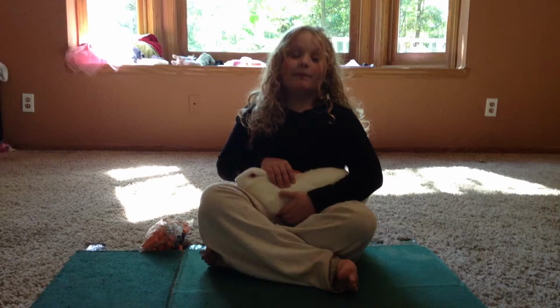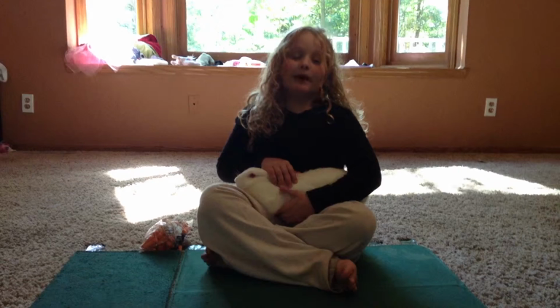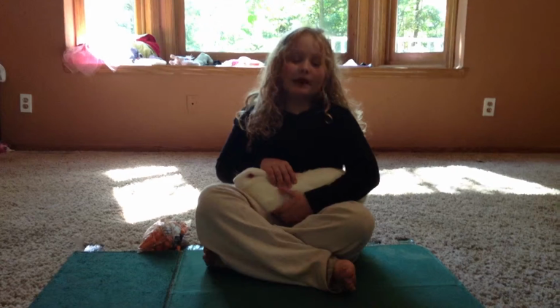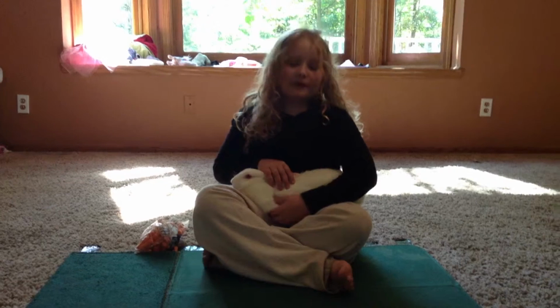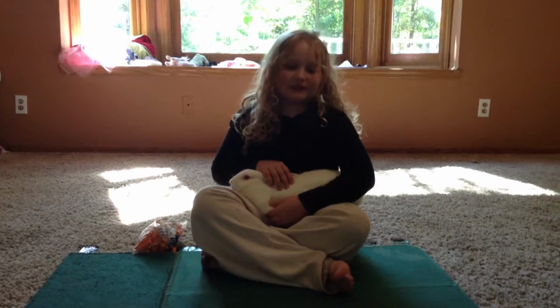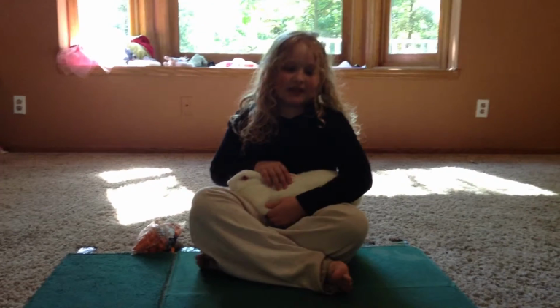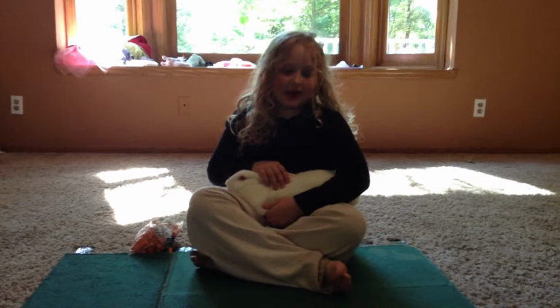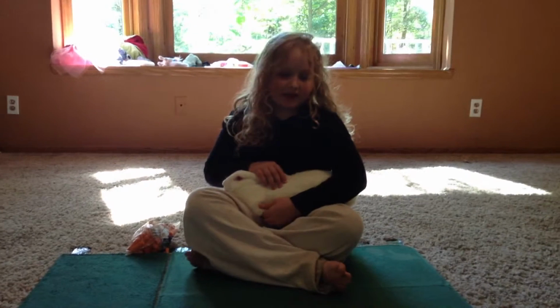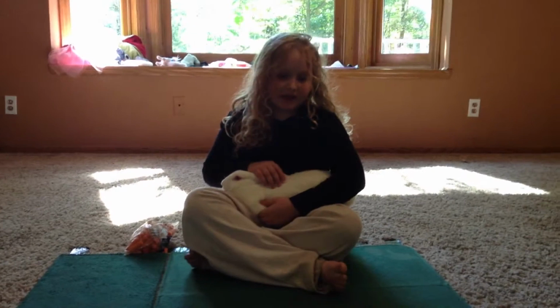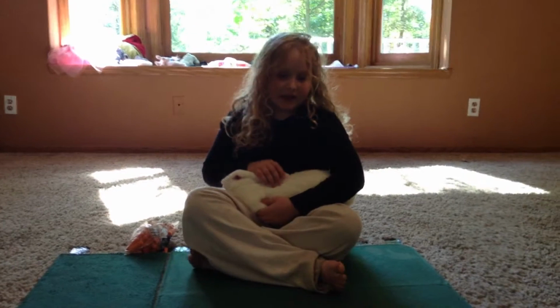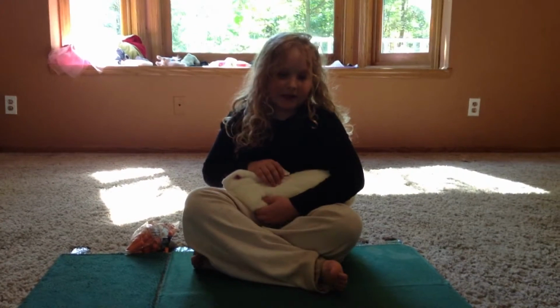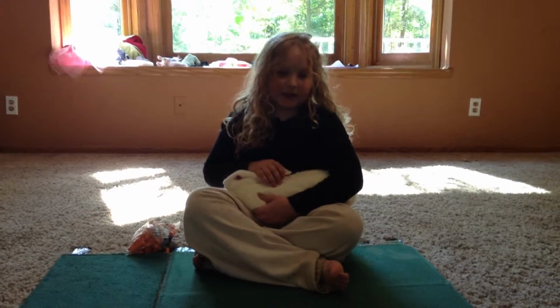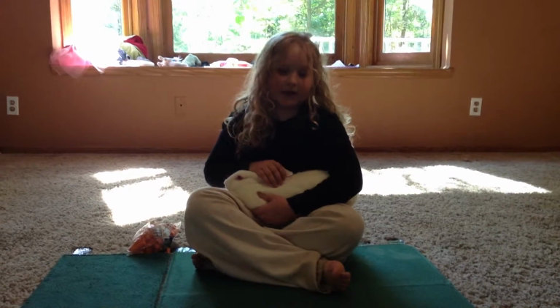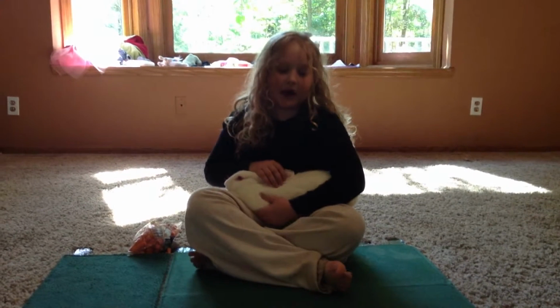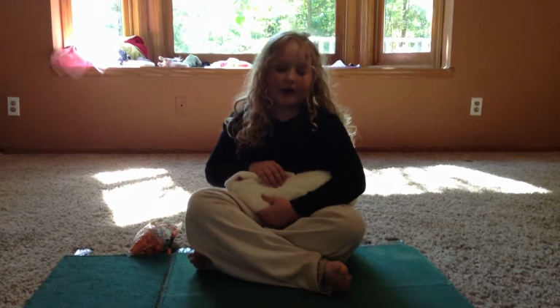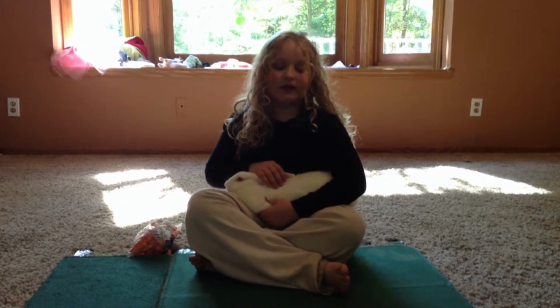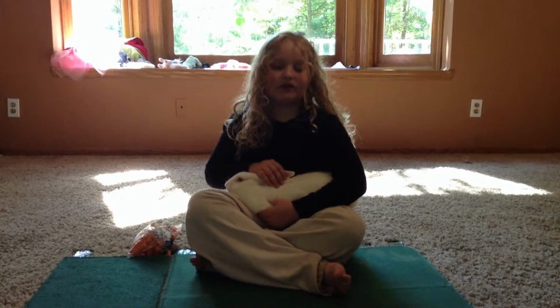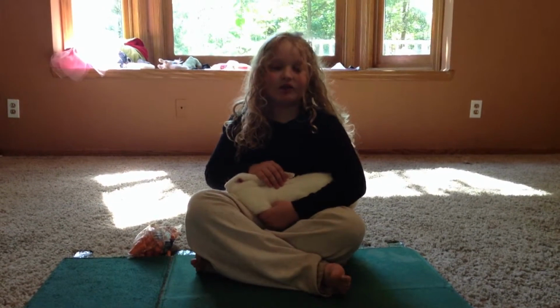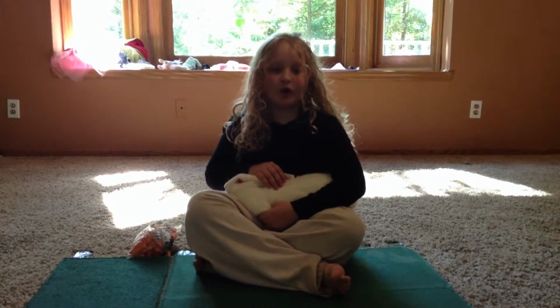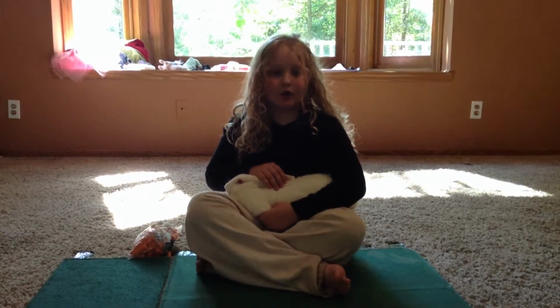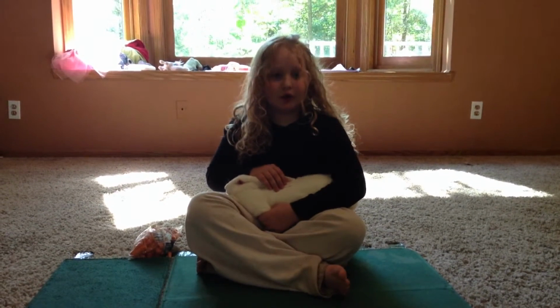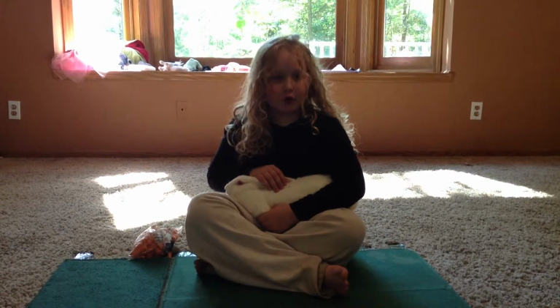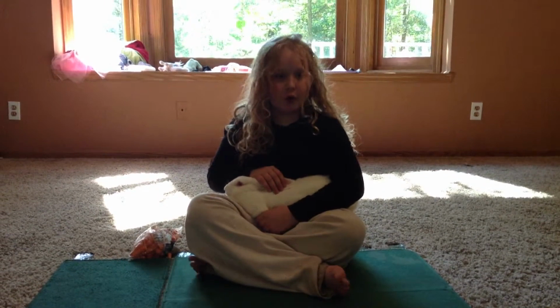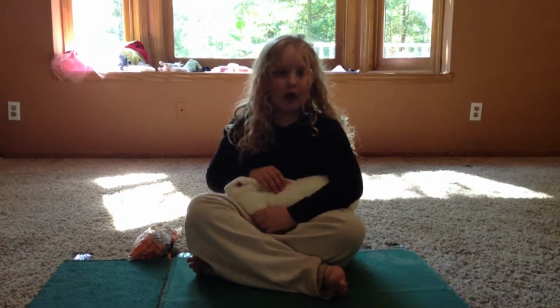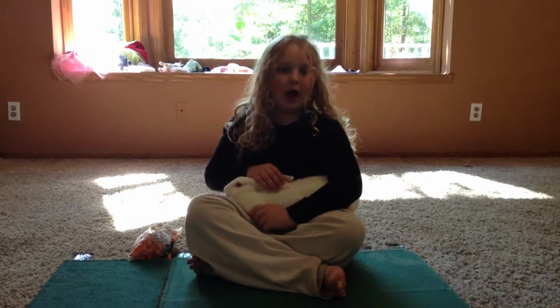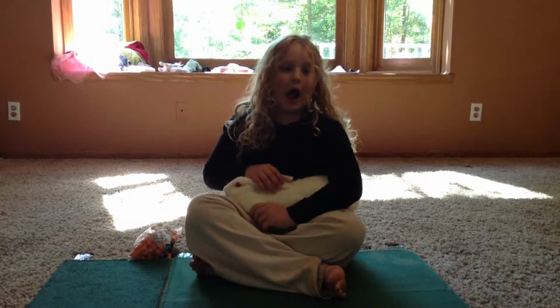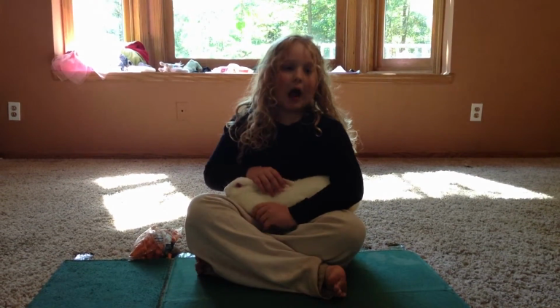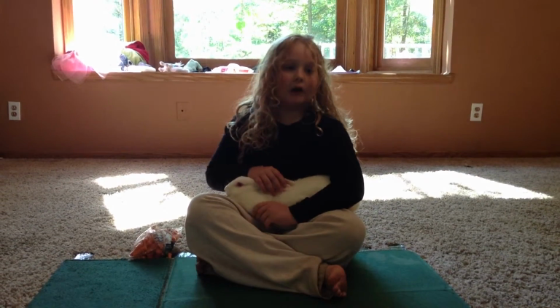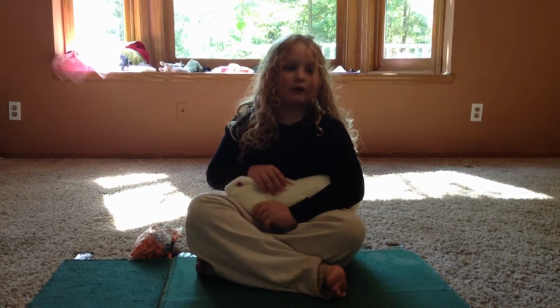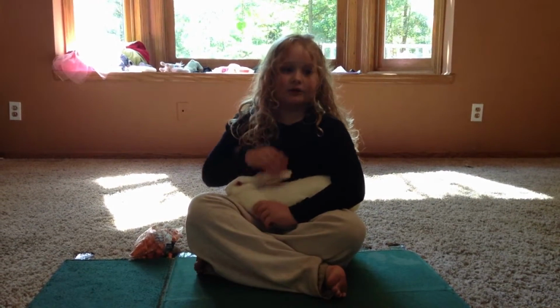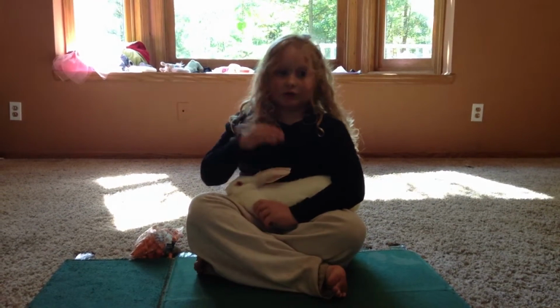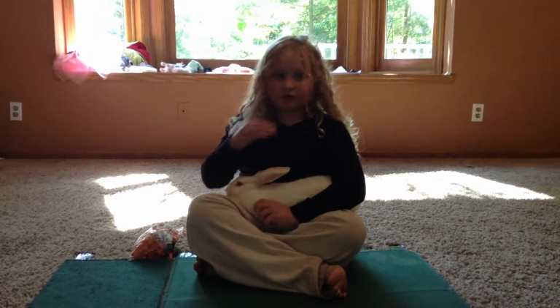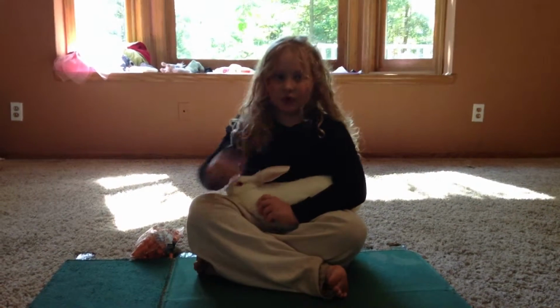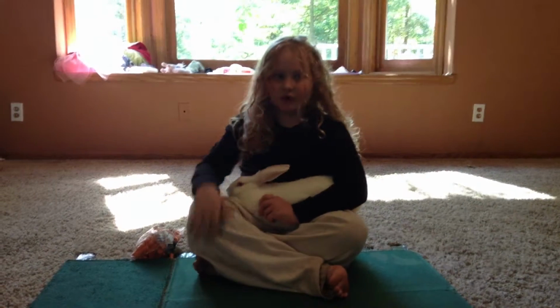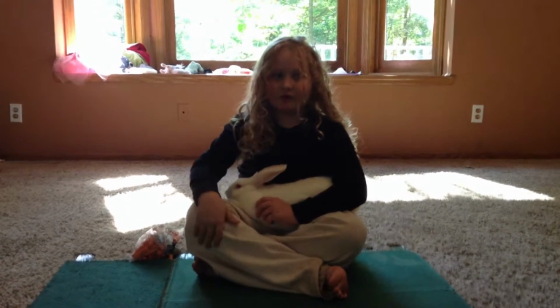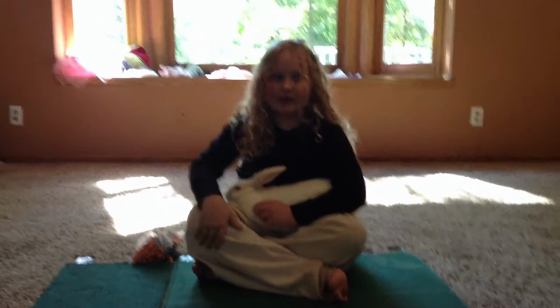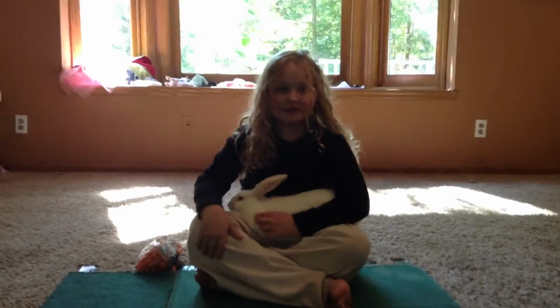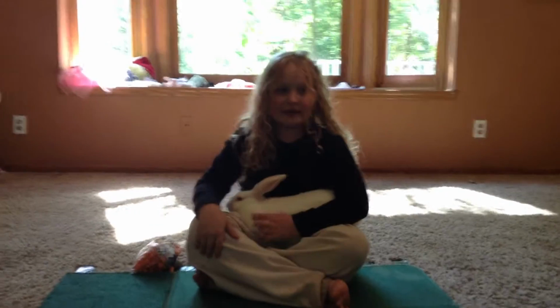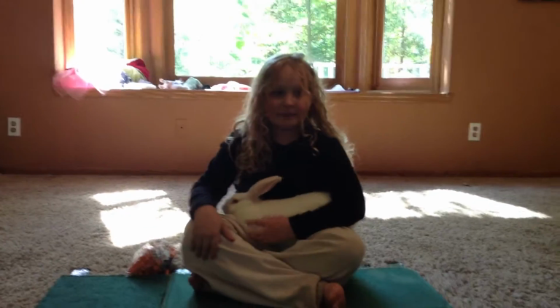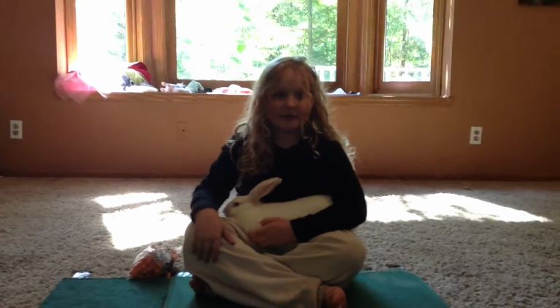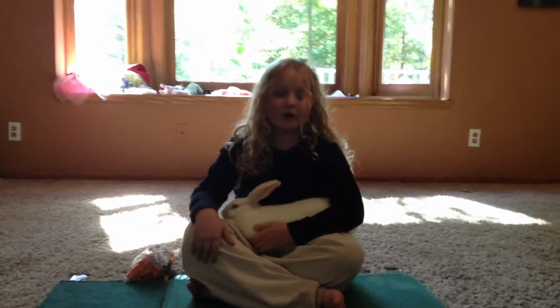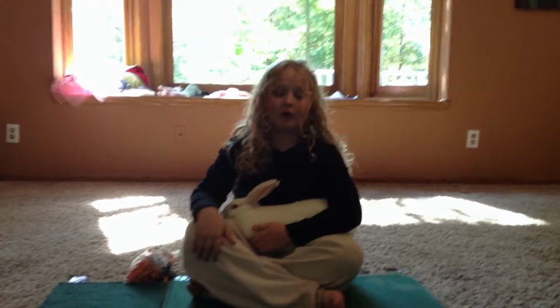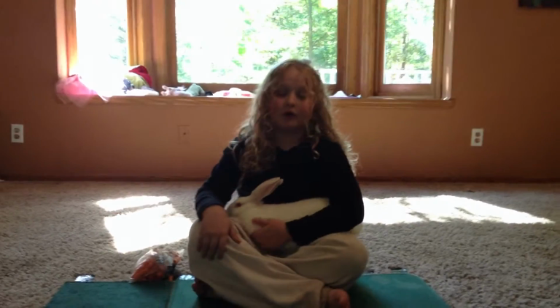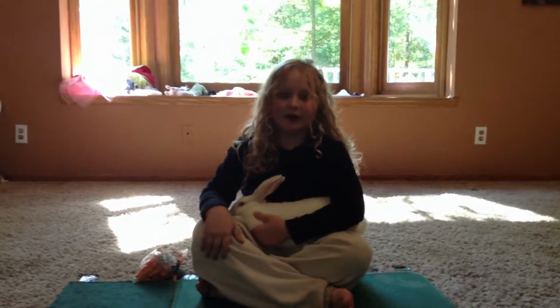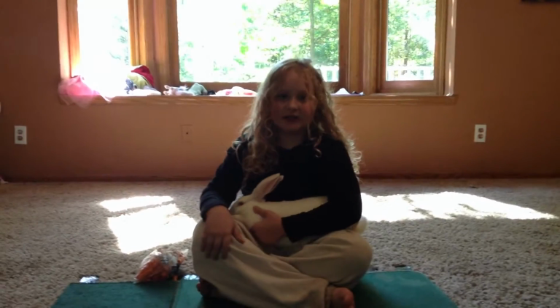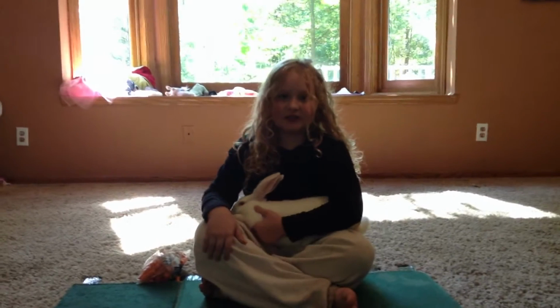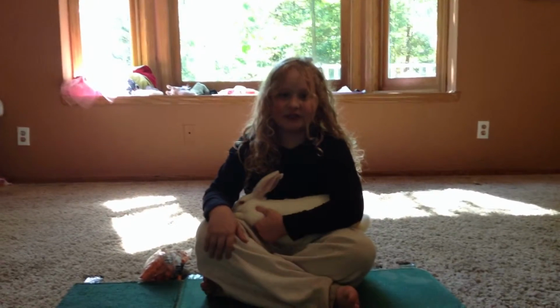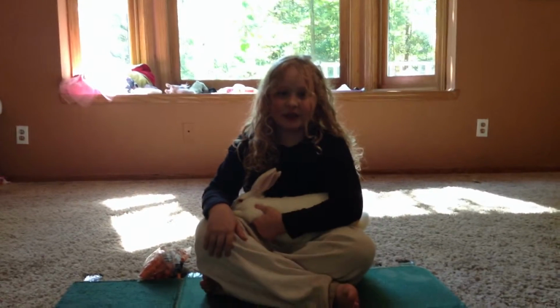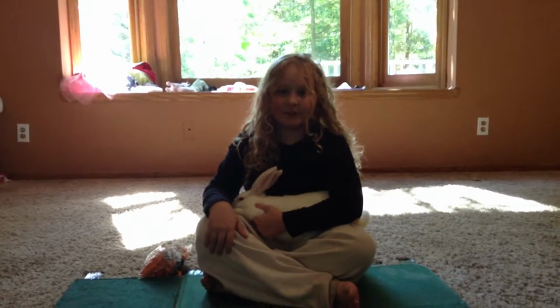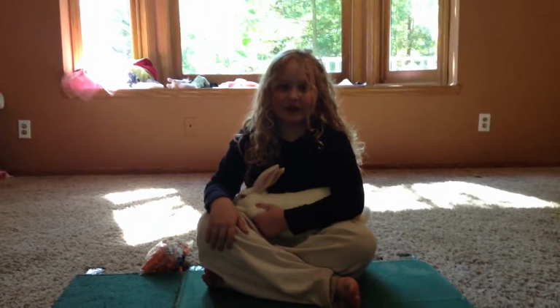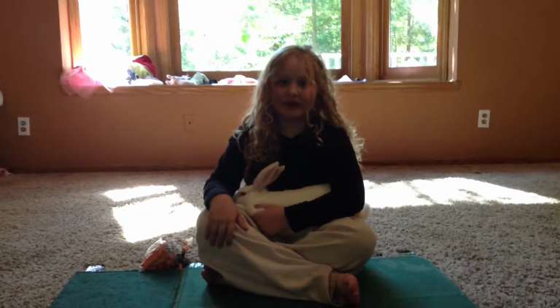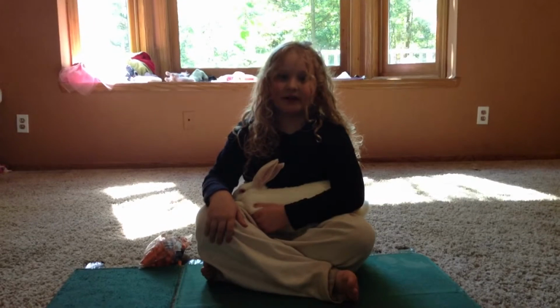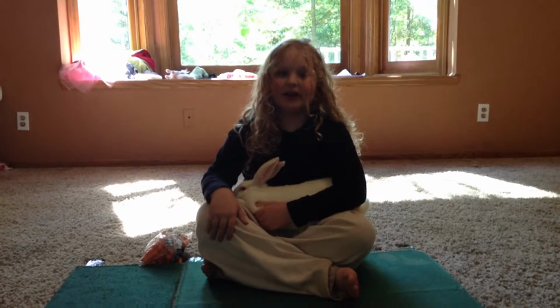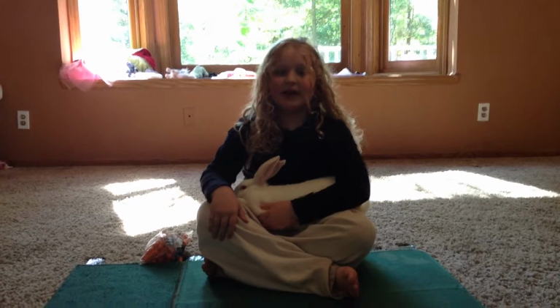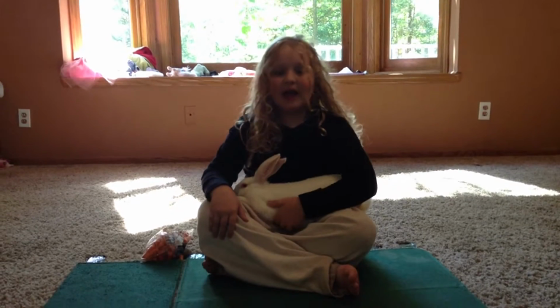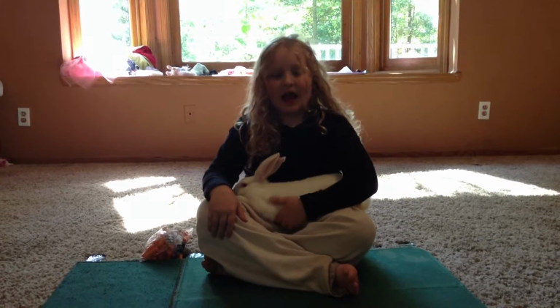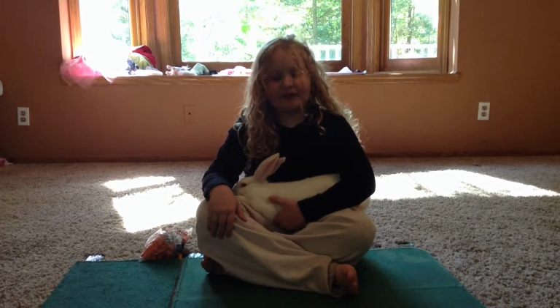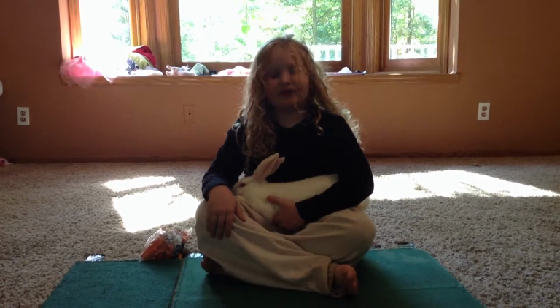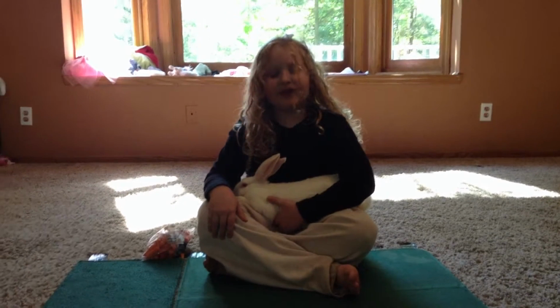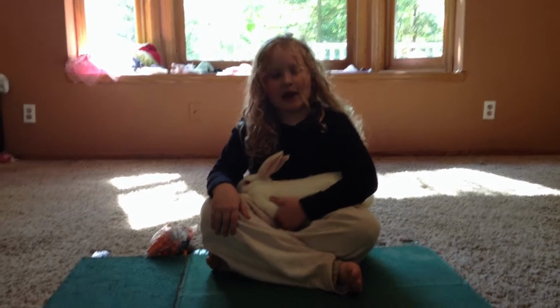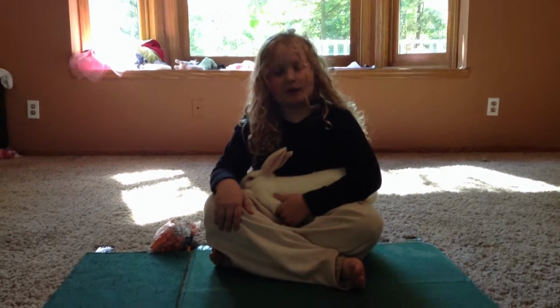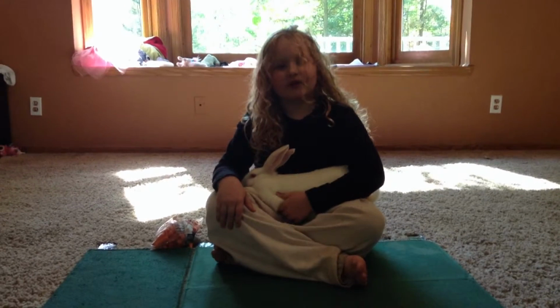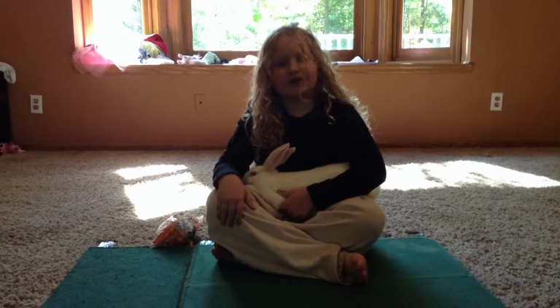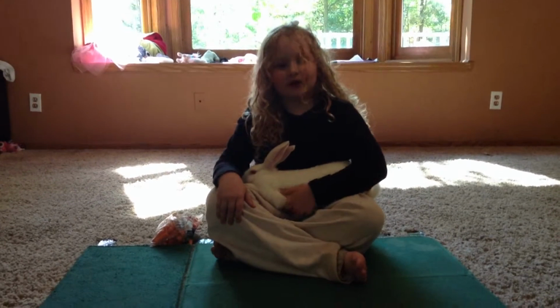My name is Saxon Annie and I'm going to show you how to run a reserve grand champion or grand champion at the county fair.